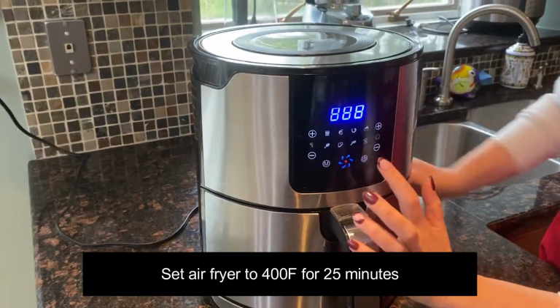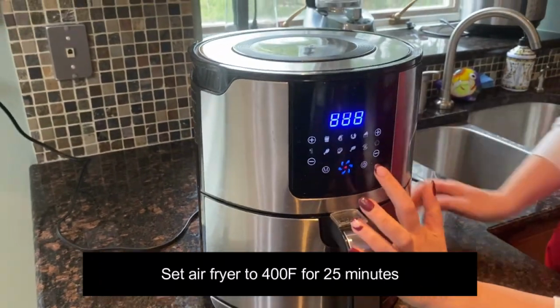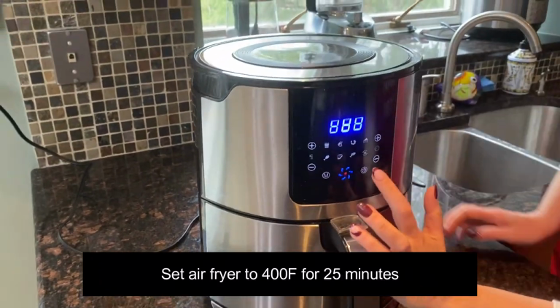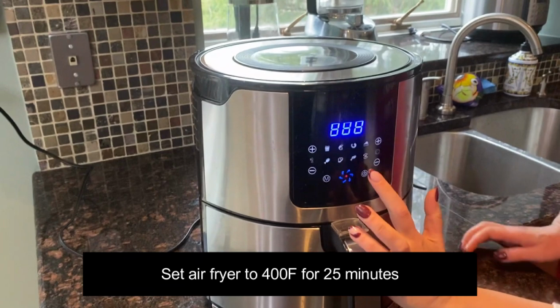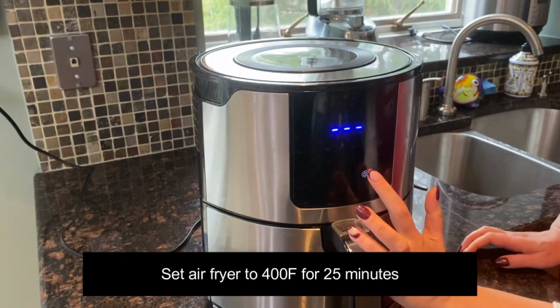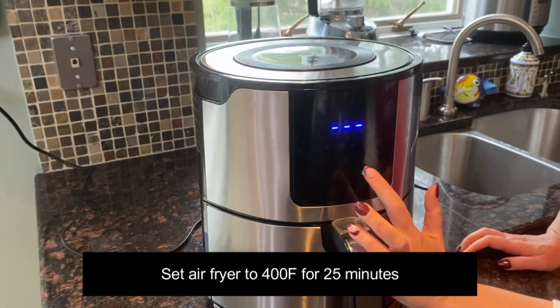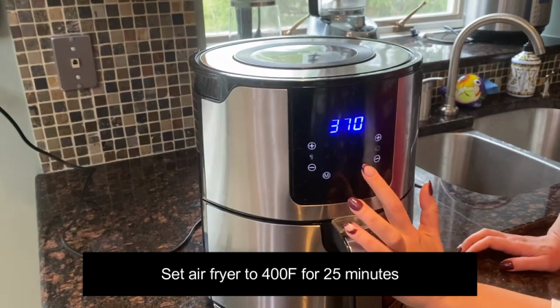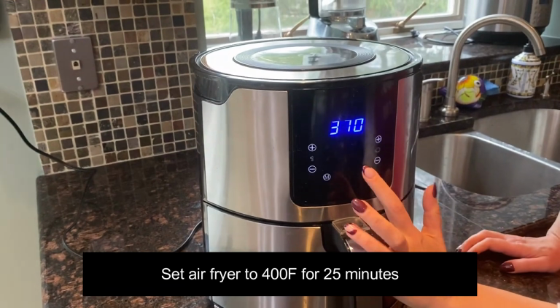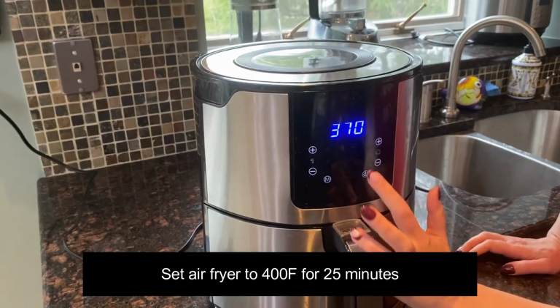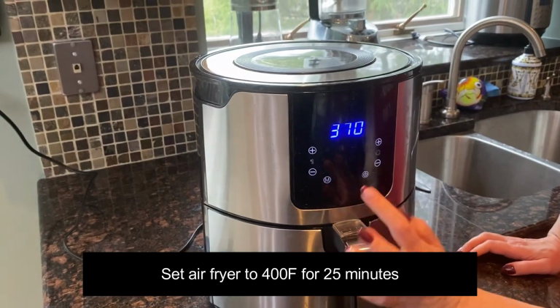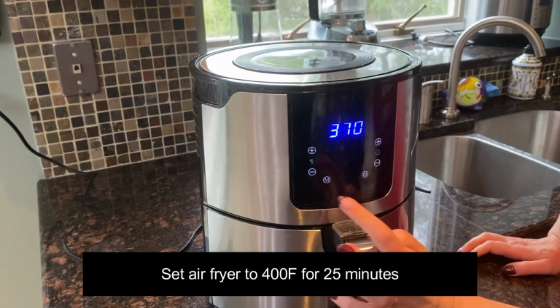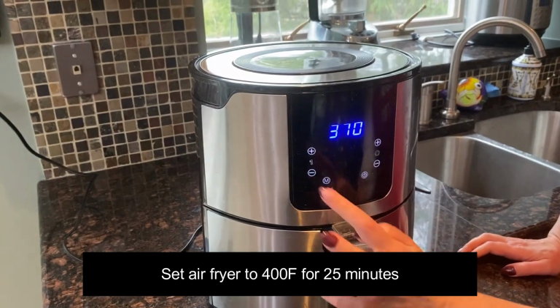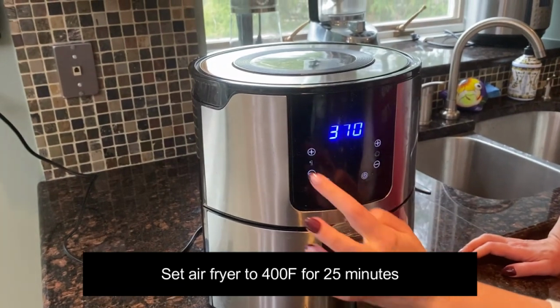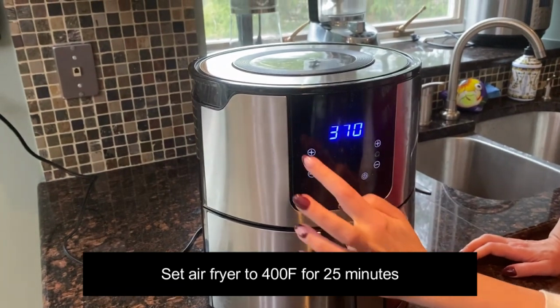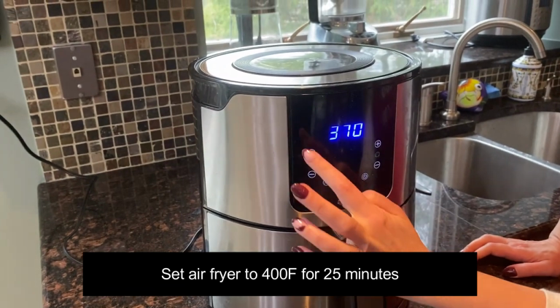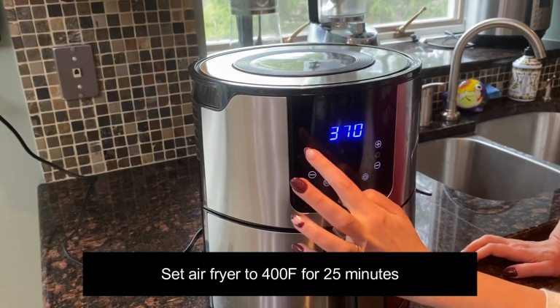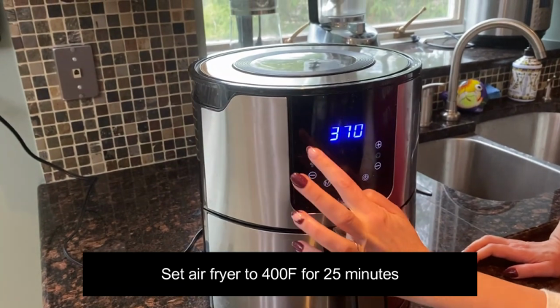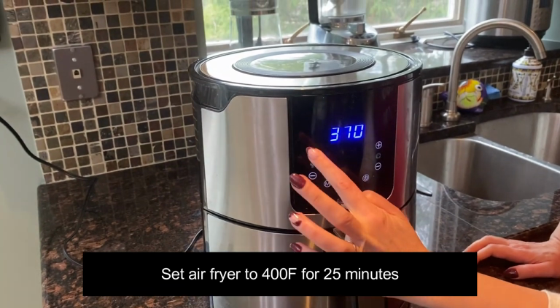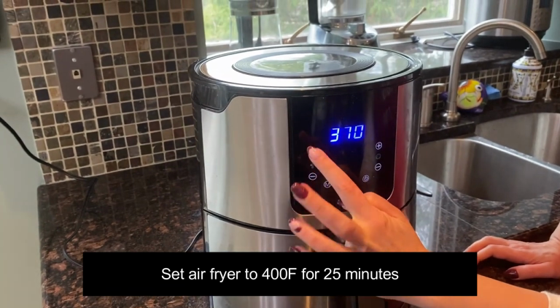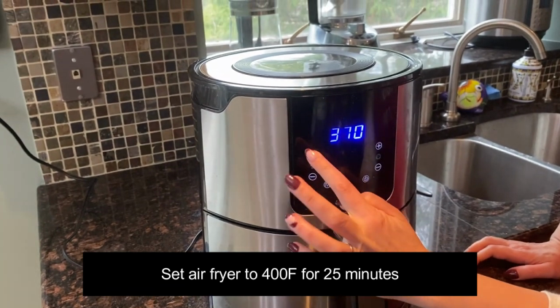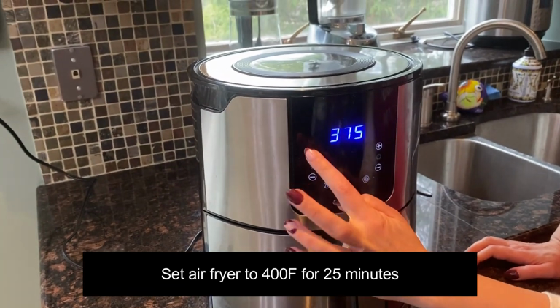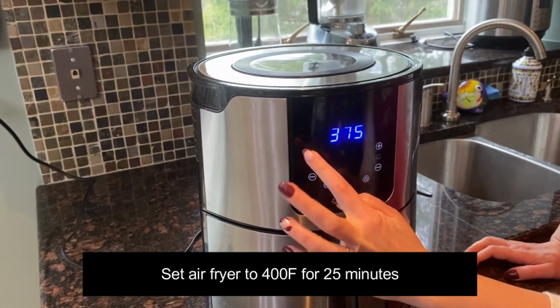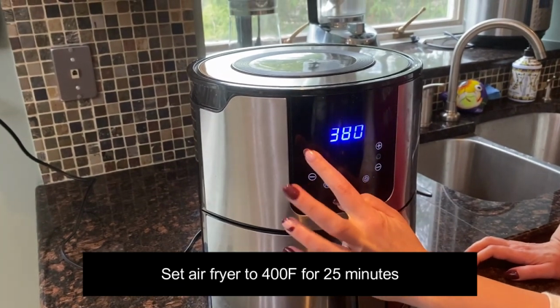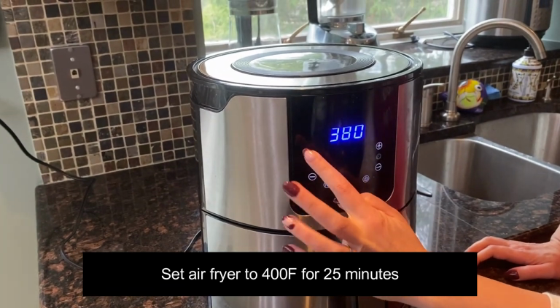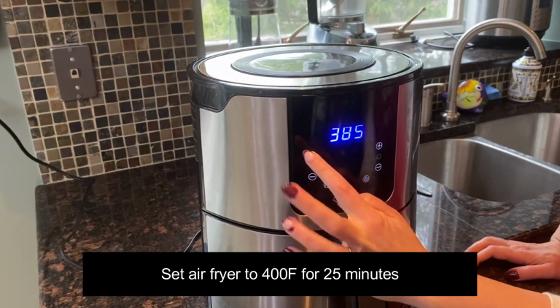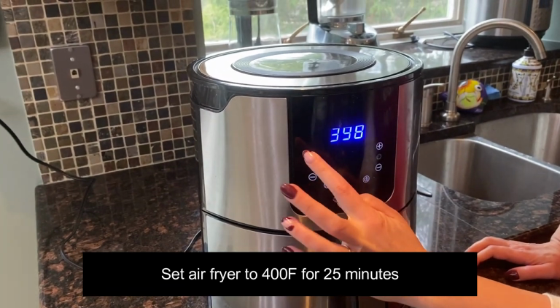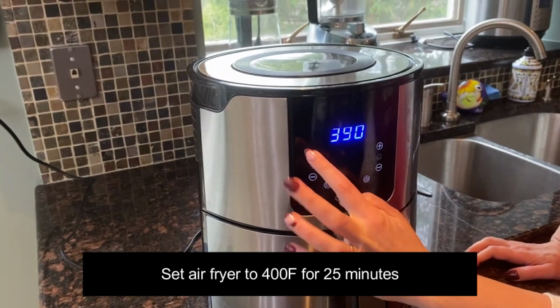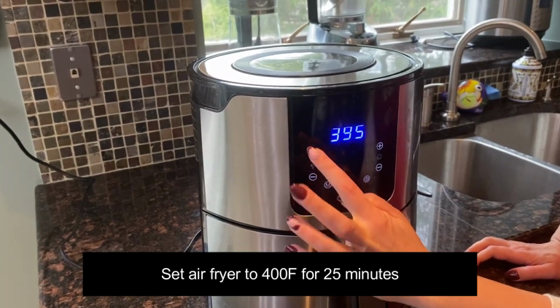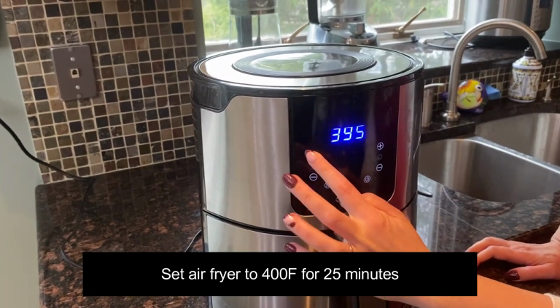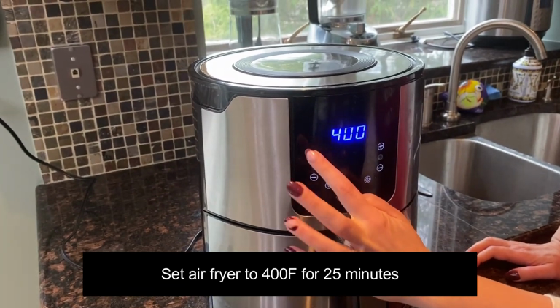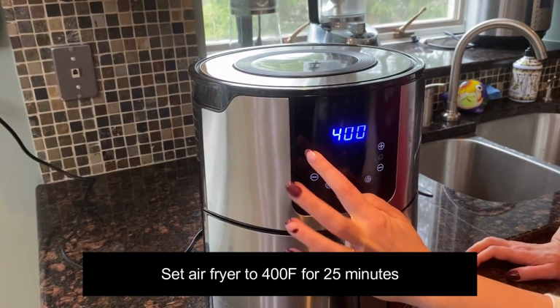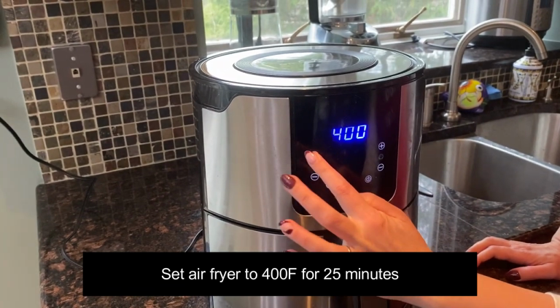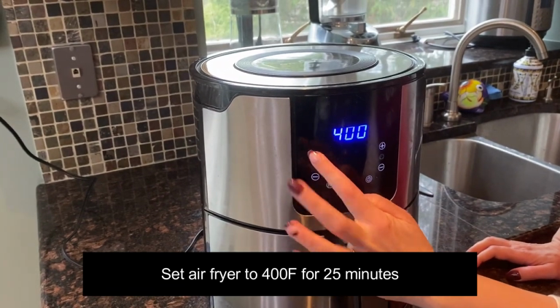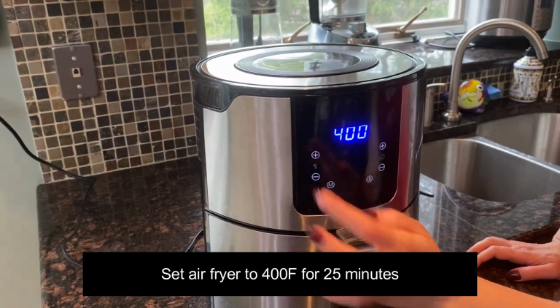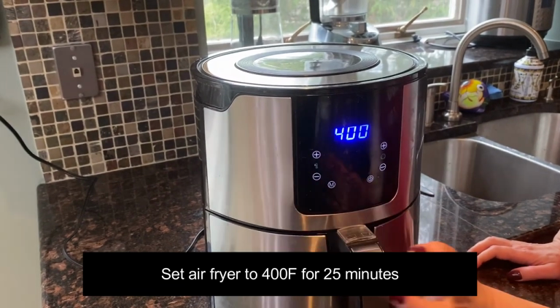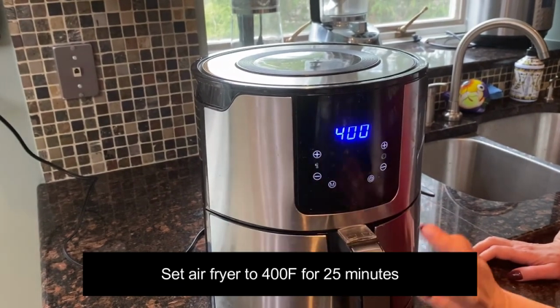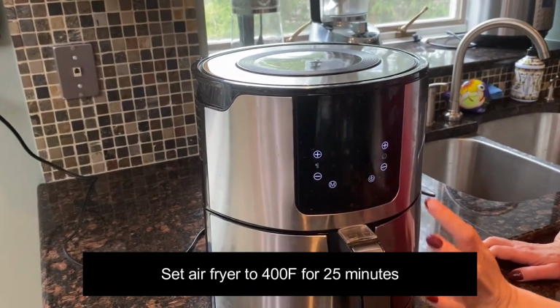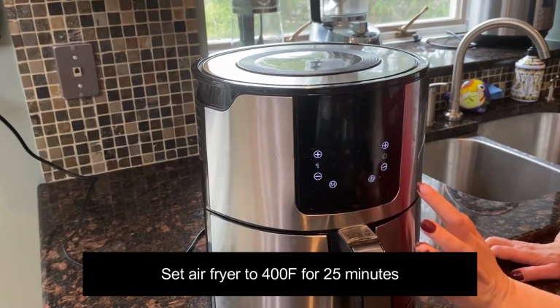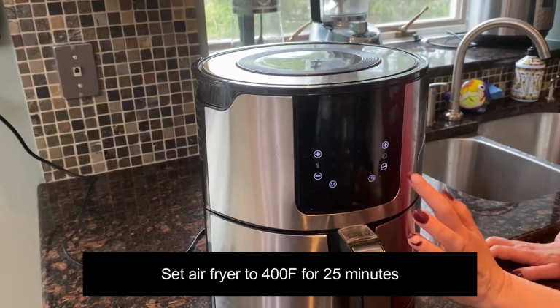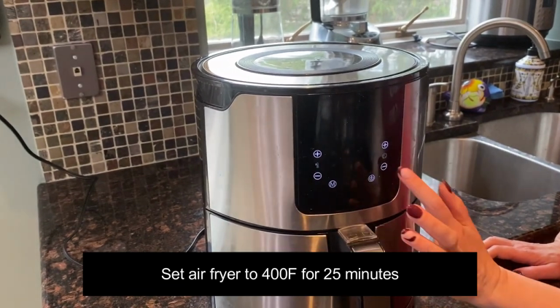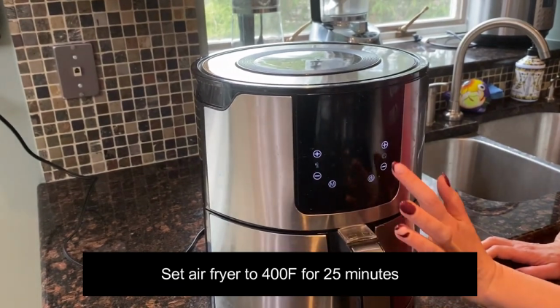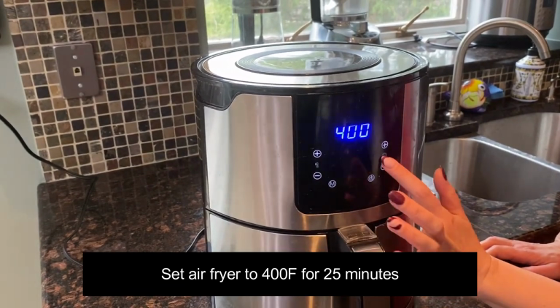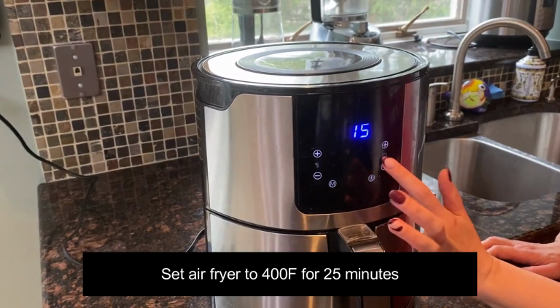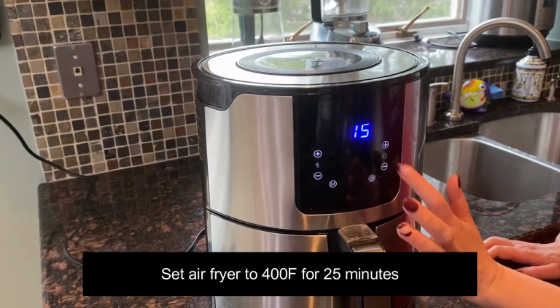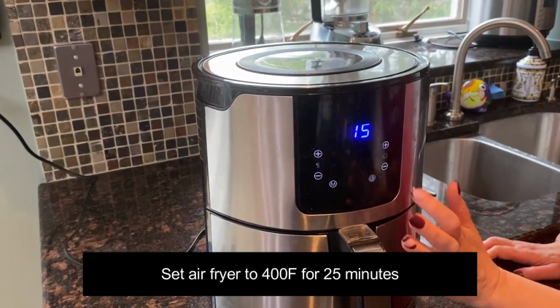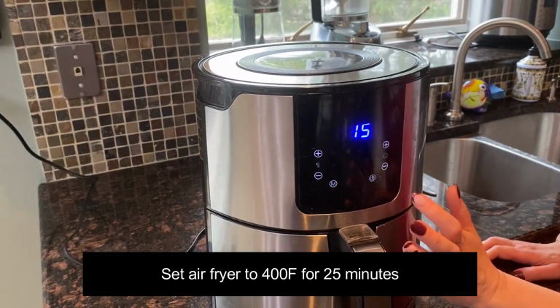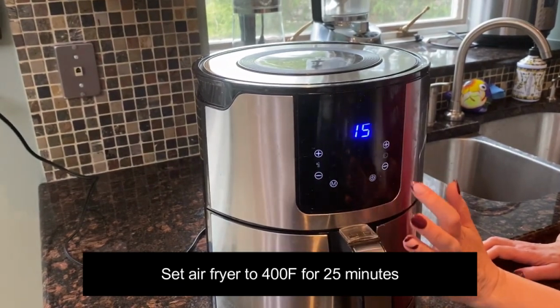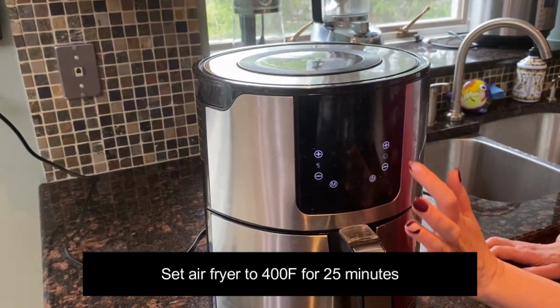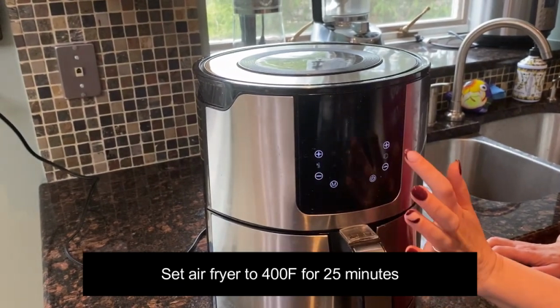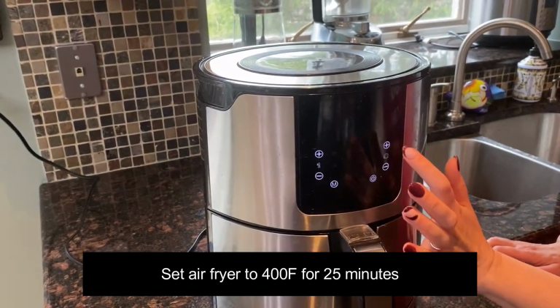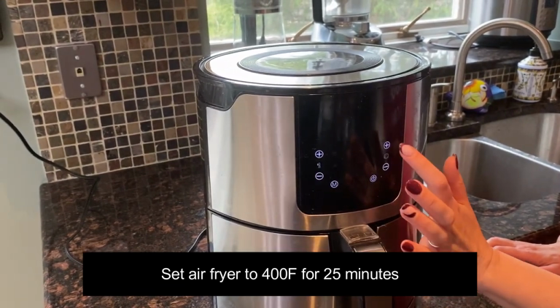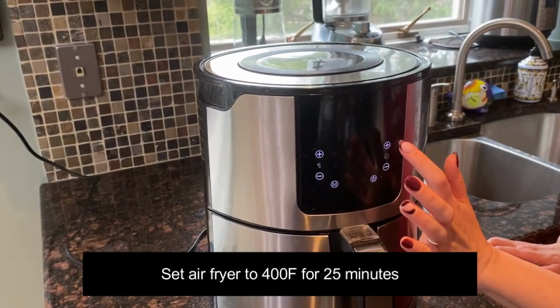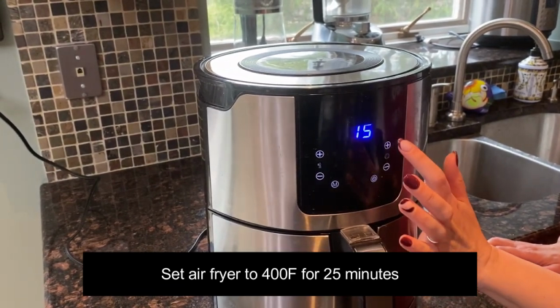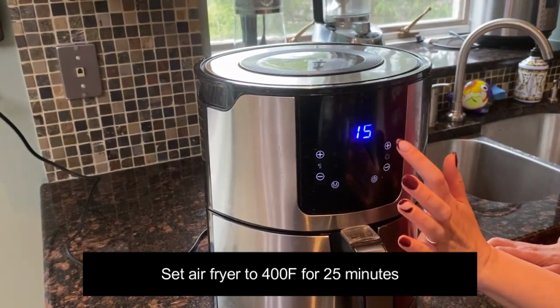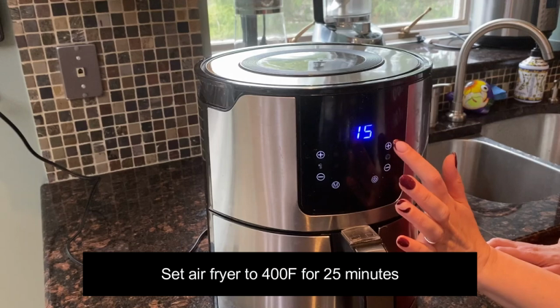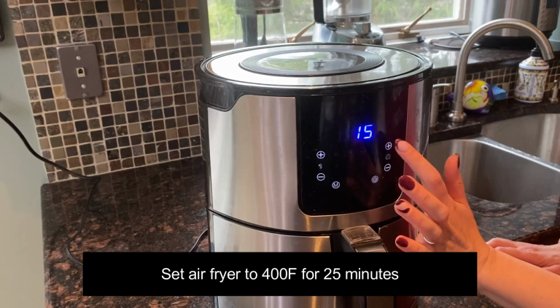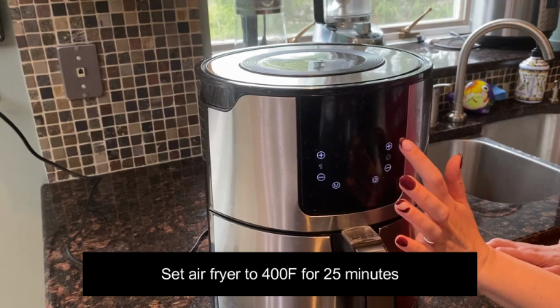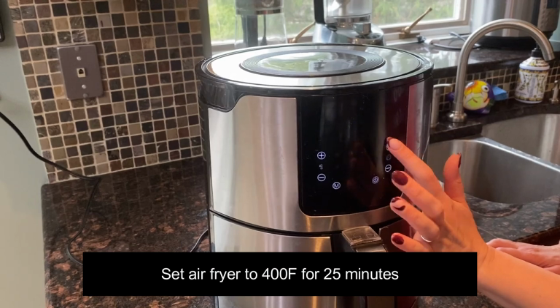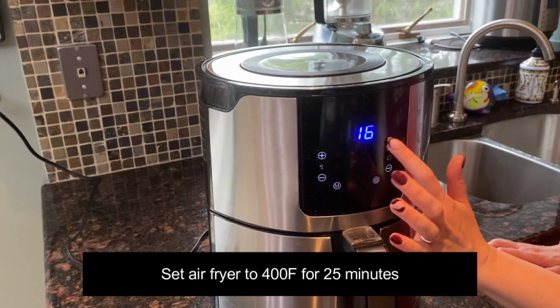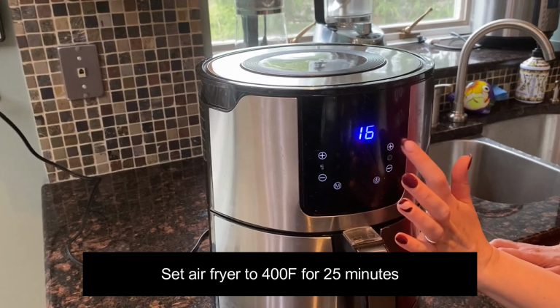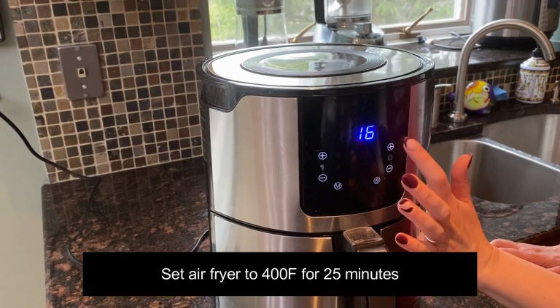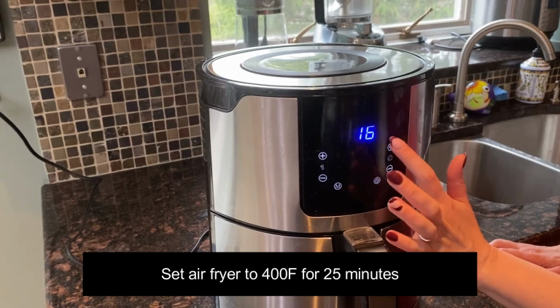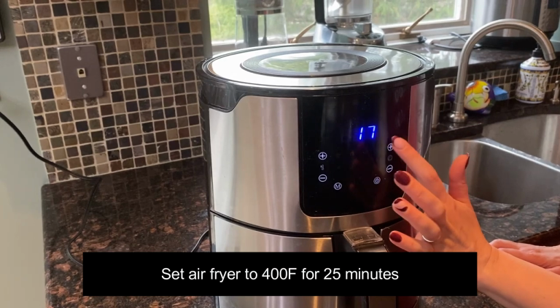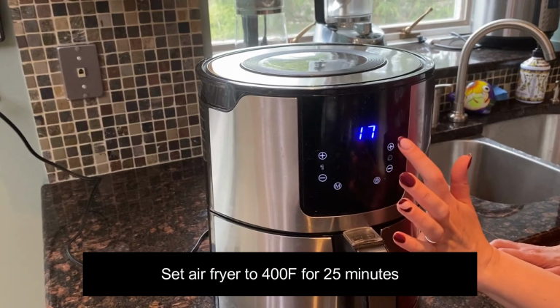I will set the temperature to 400 degrees Fahrenheit and I will set the time to 25 minutes.